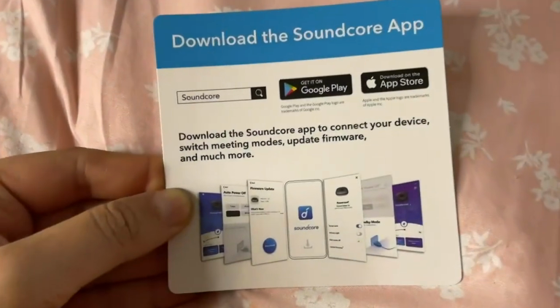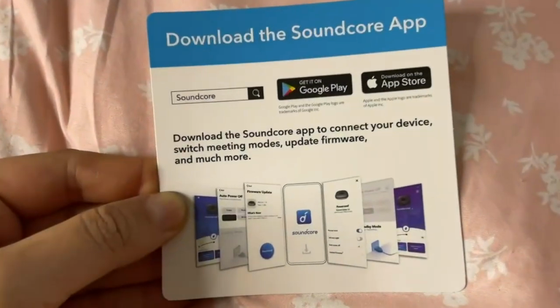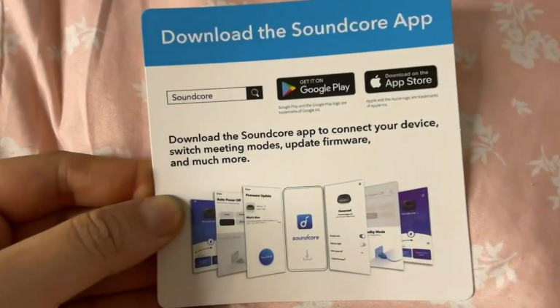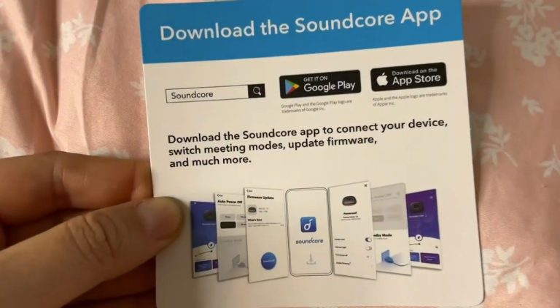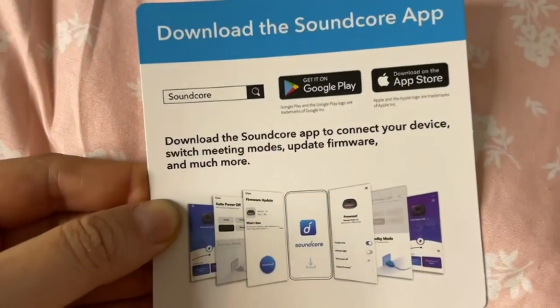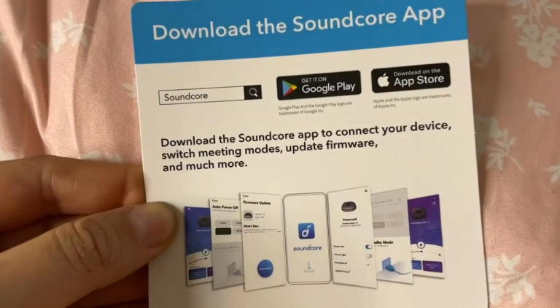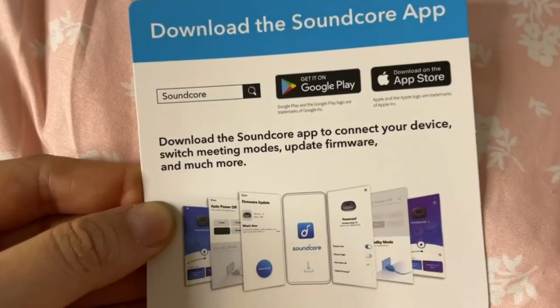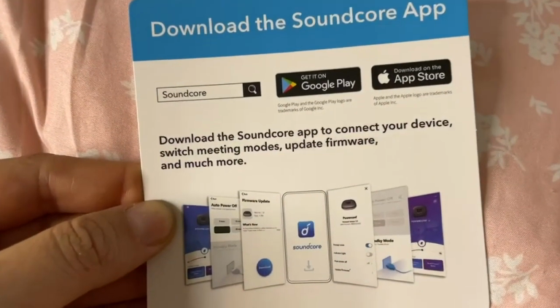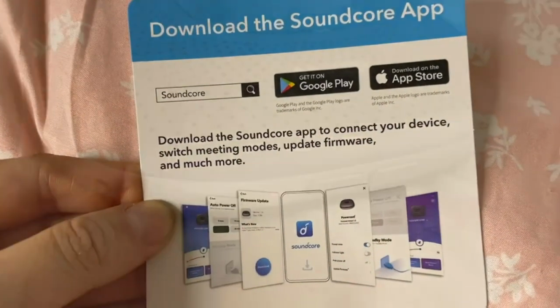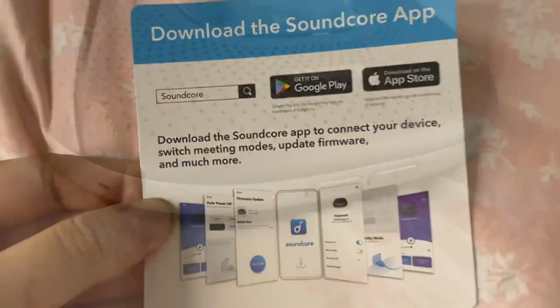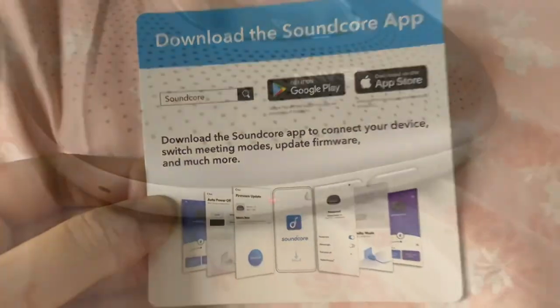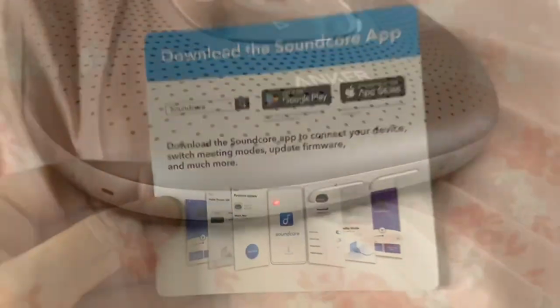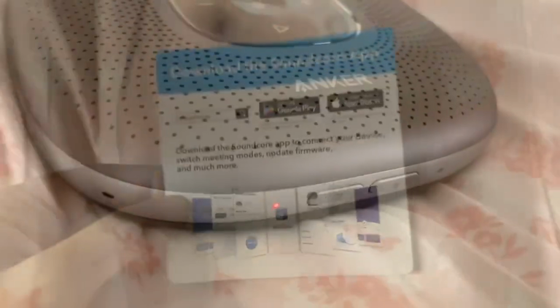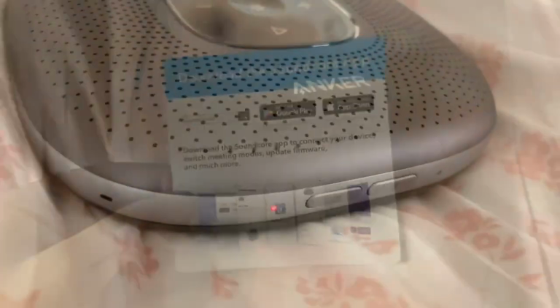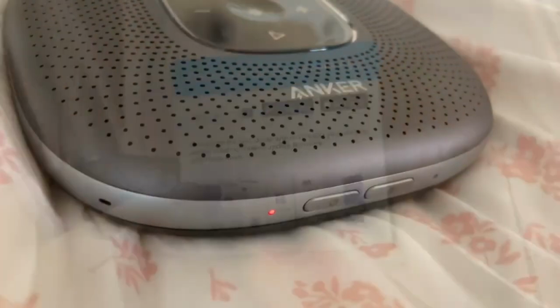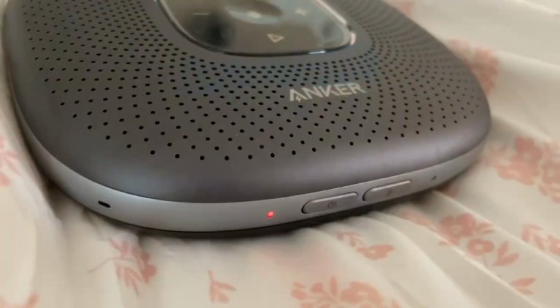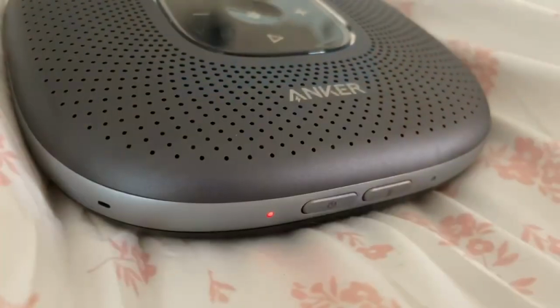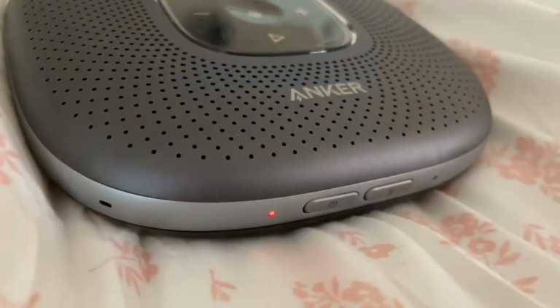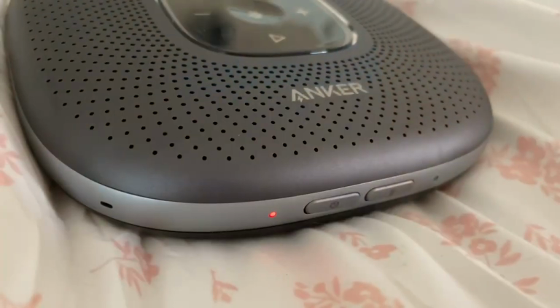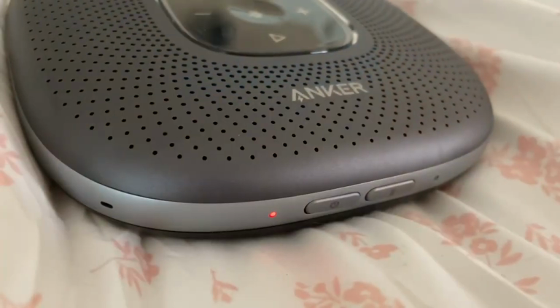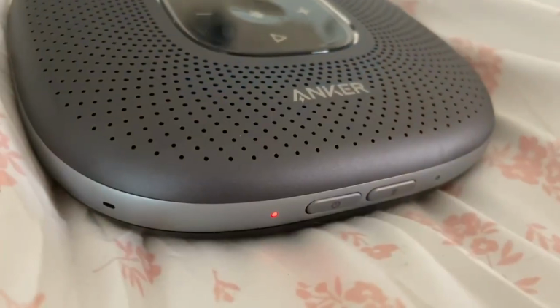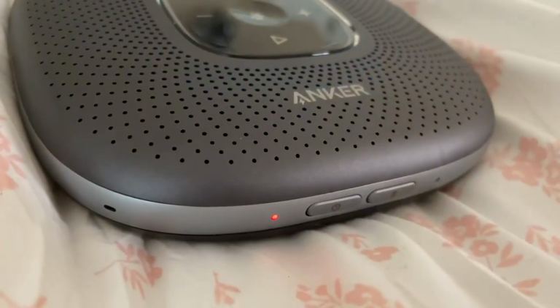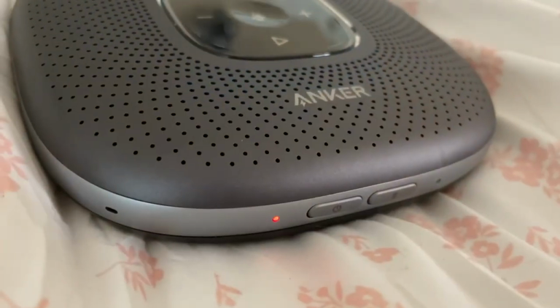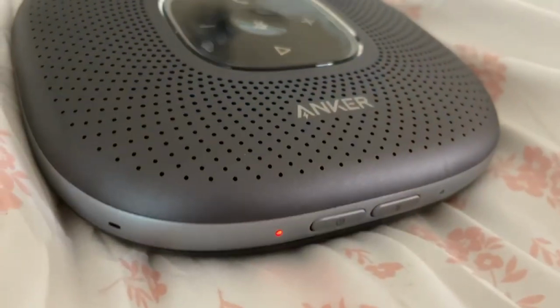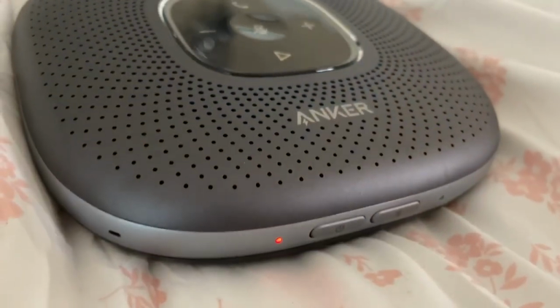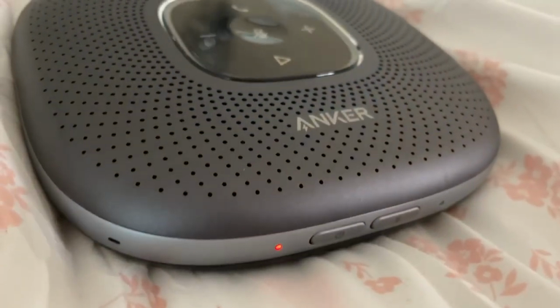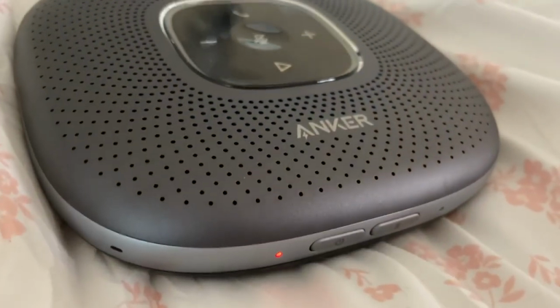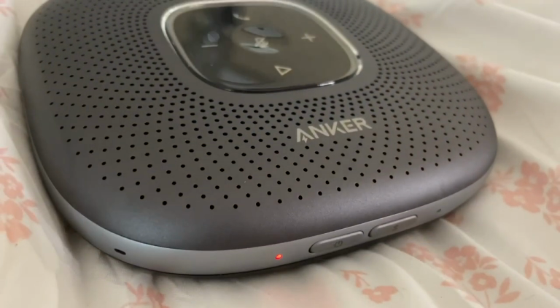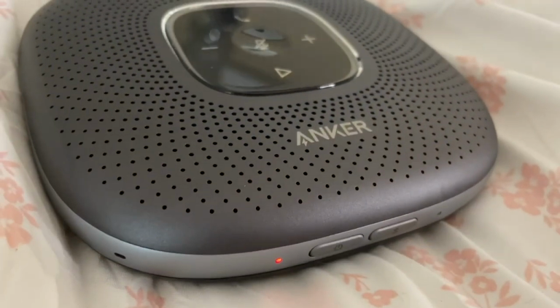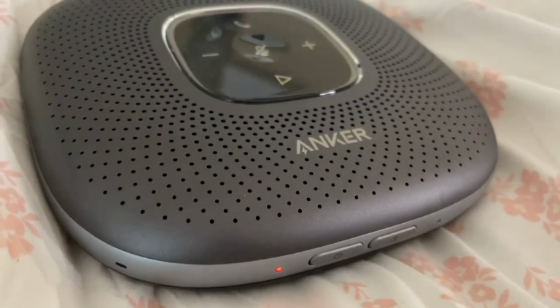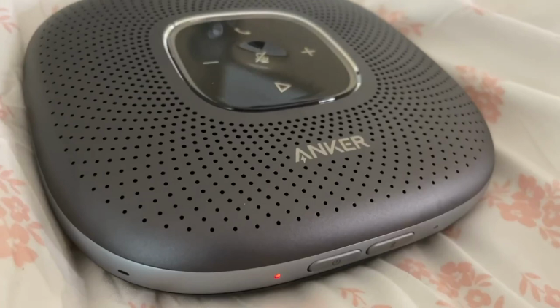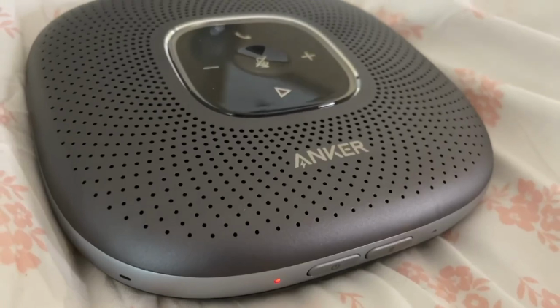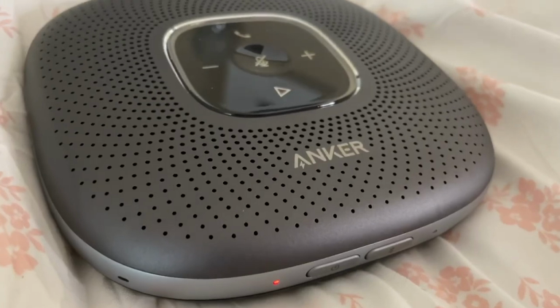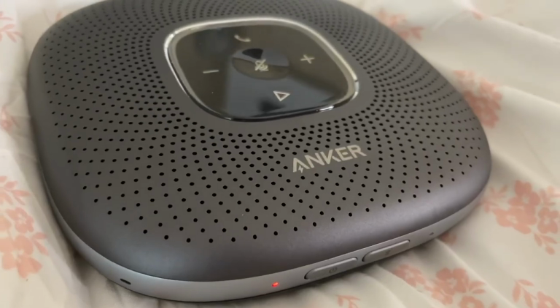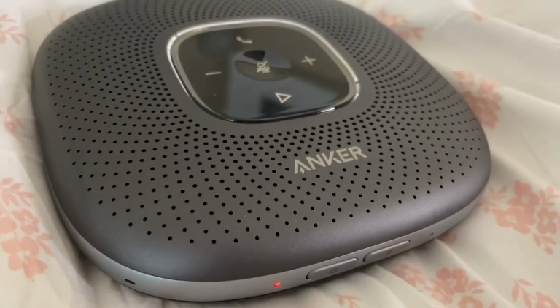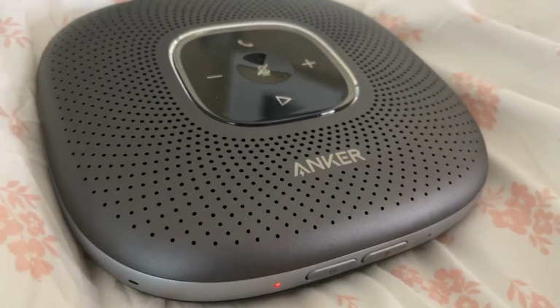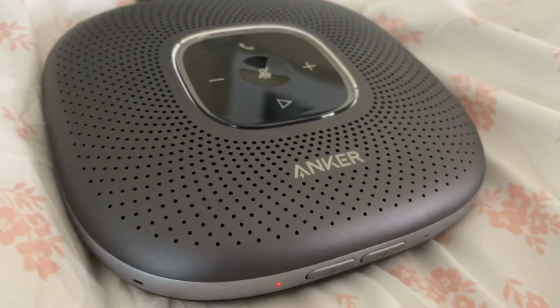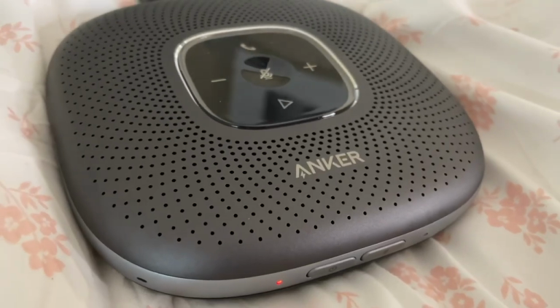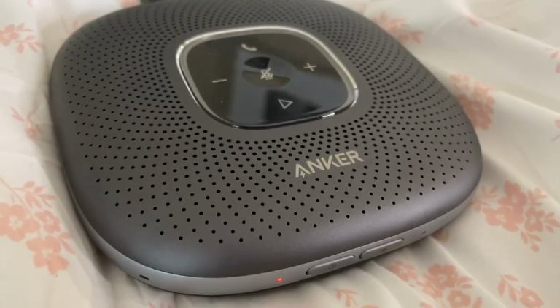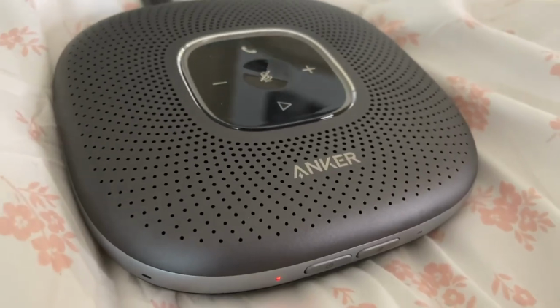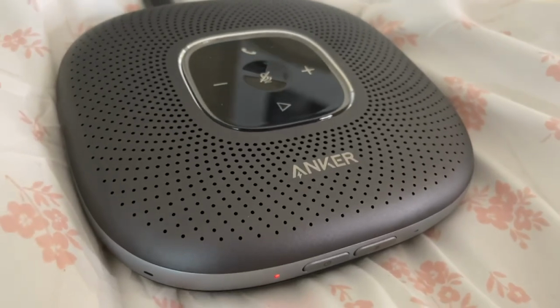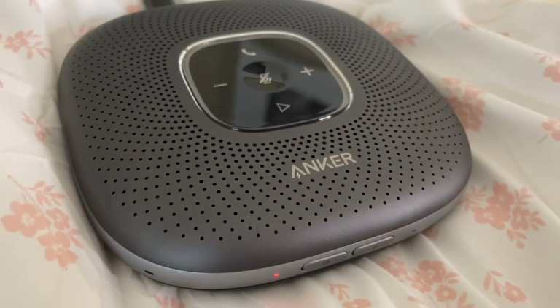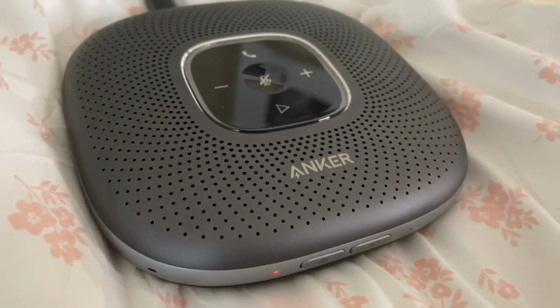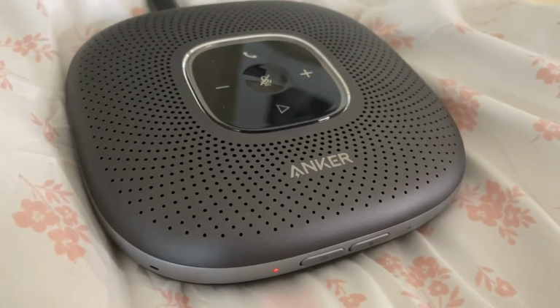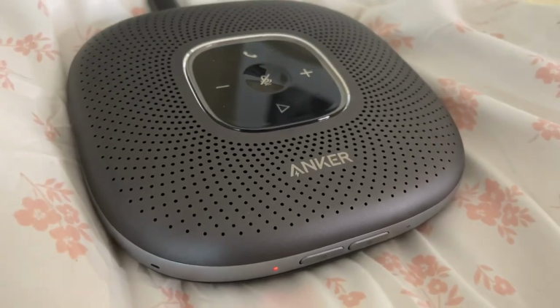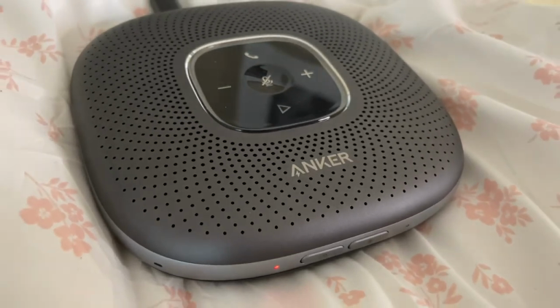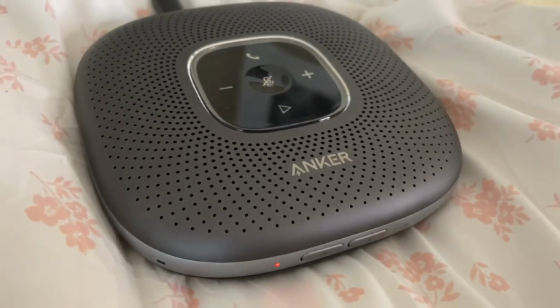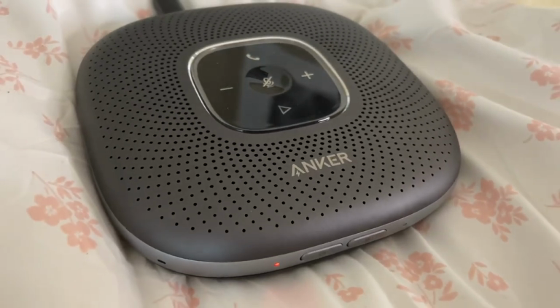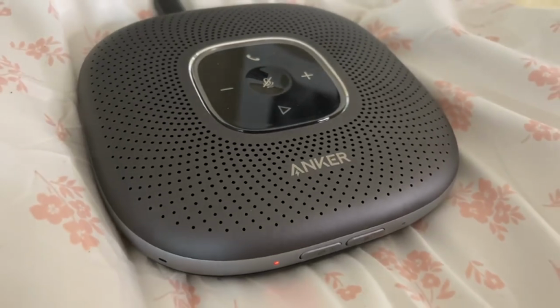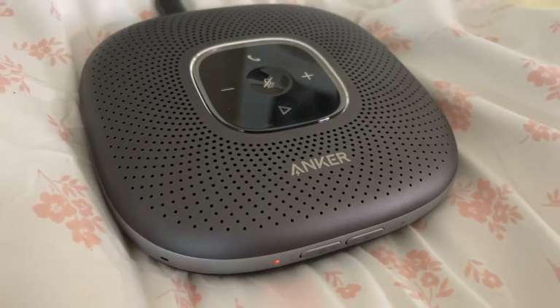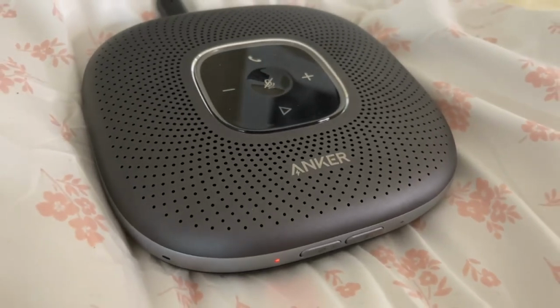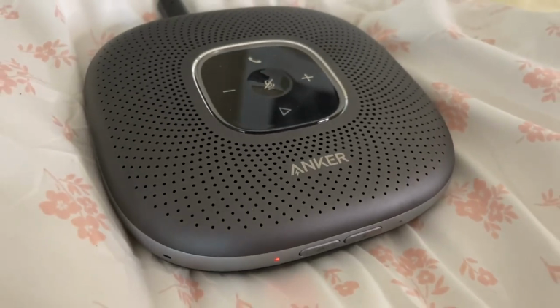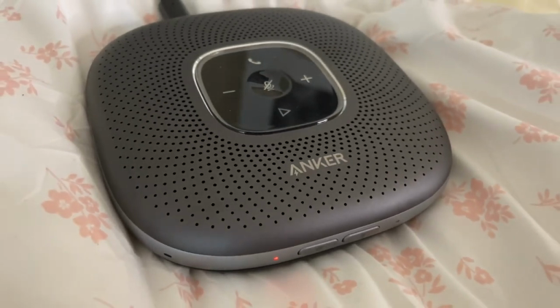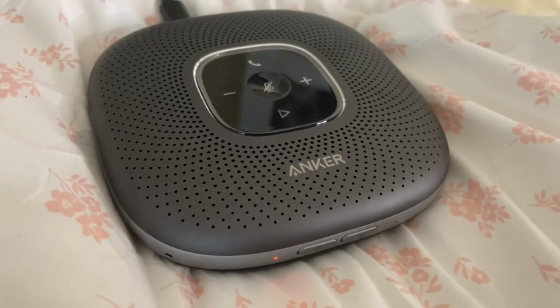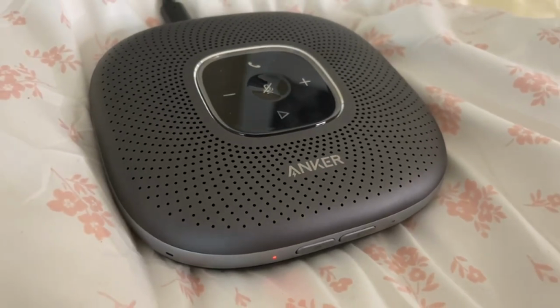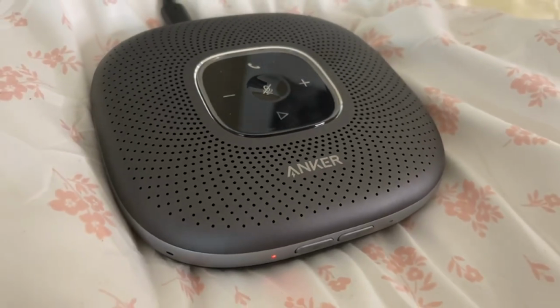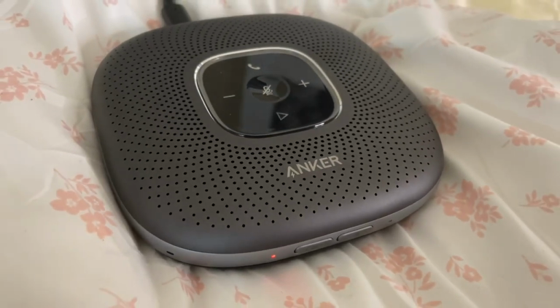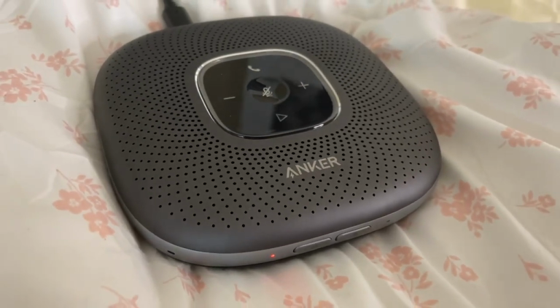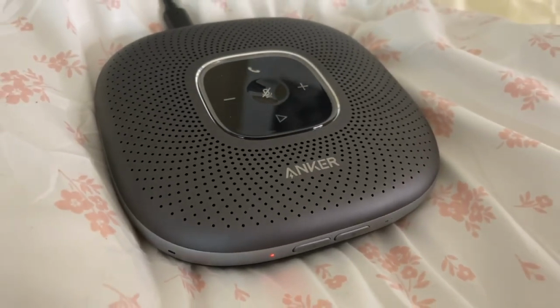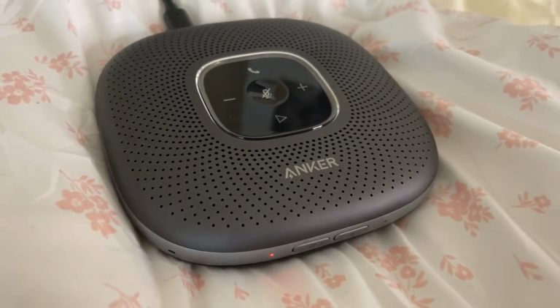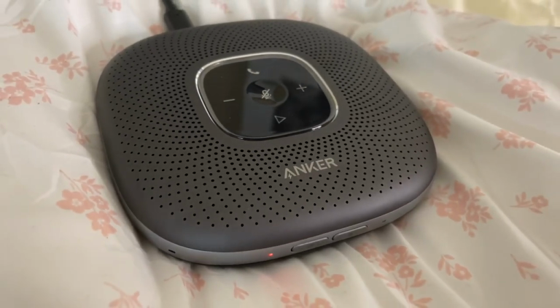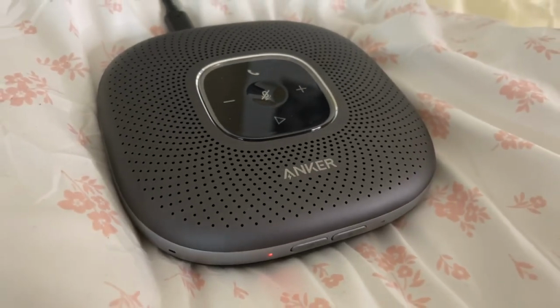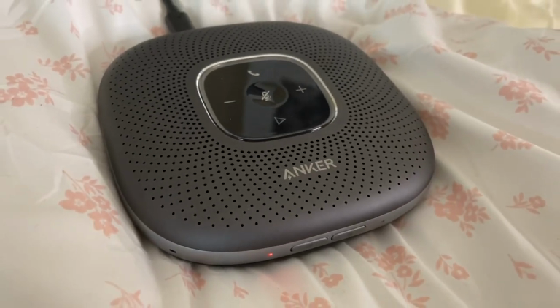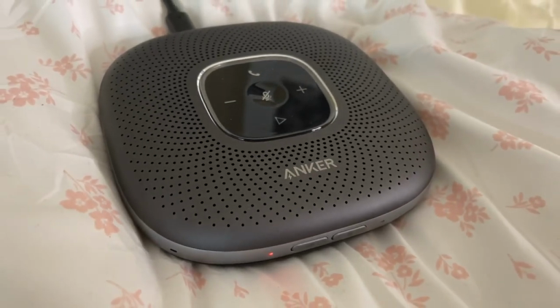There is an app called the Soundcore app that you'll use with it as well, which makes meeting modes really great. And you can update from there on it.